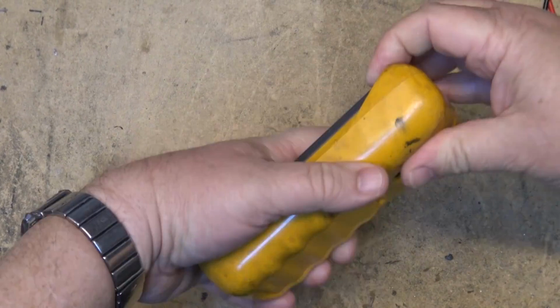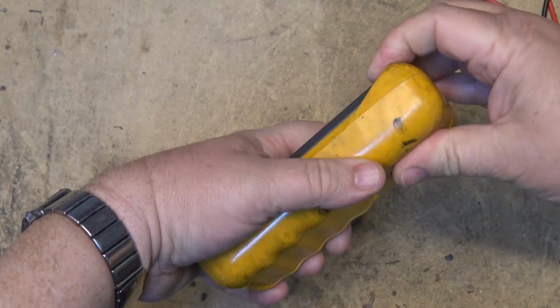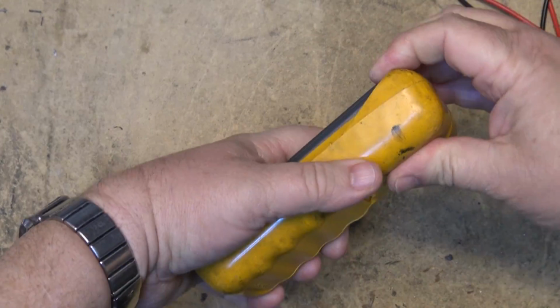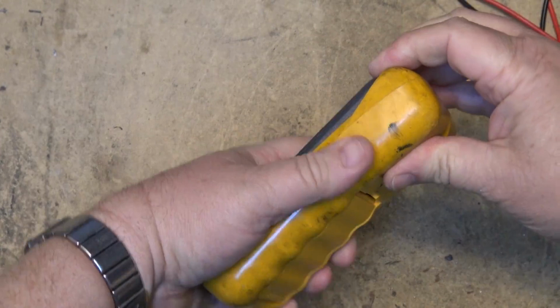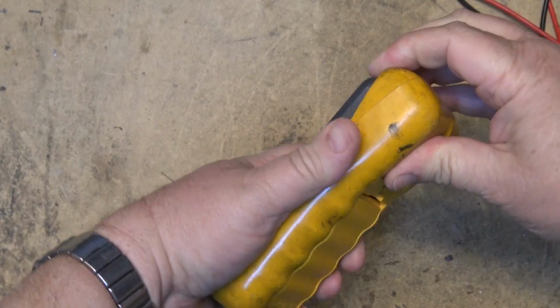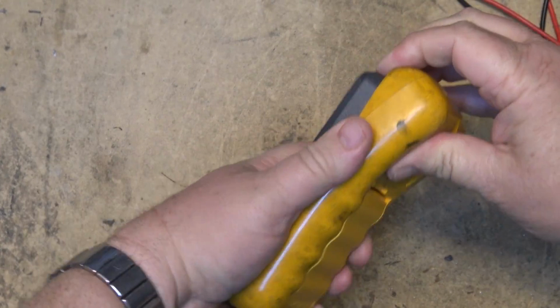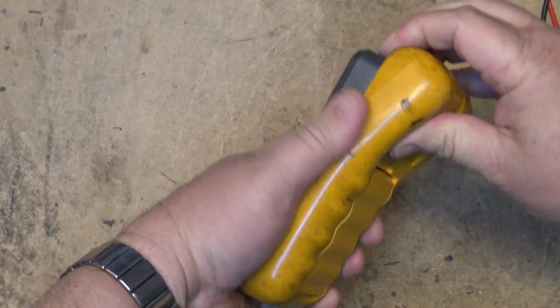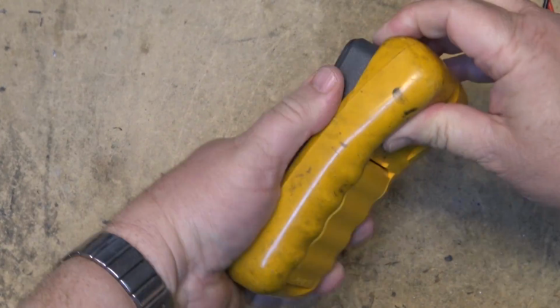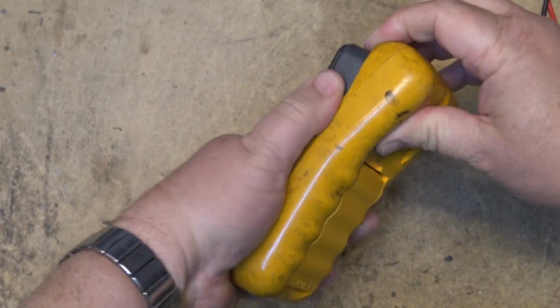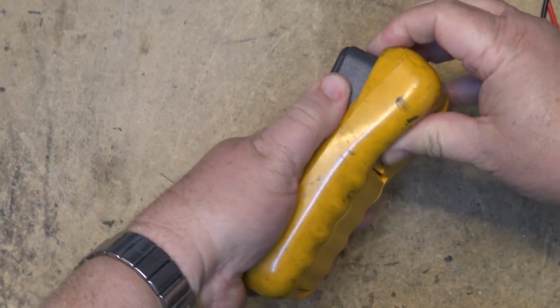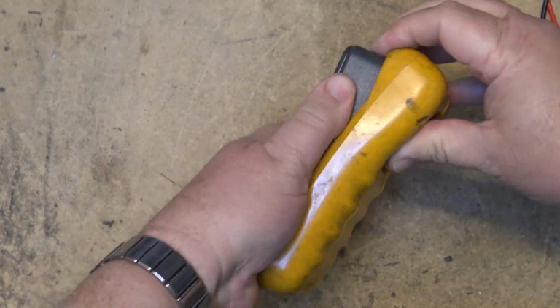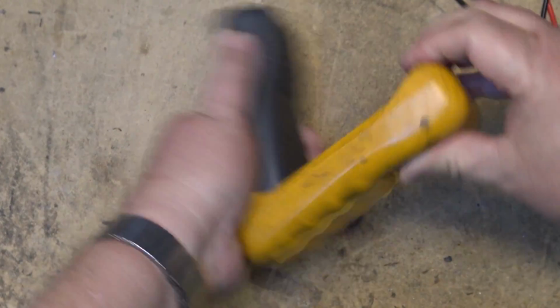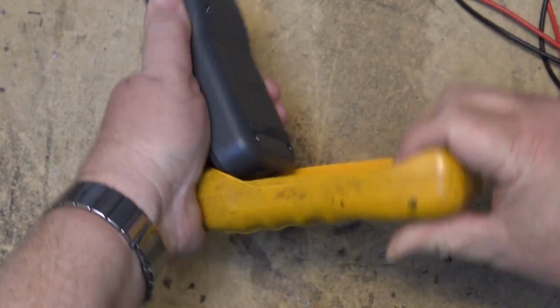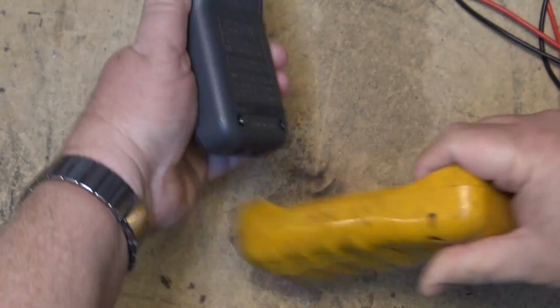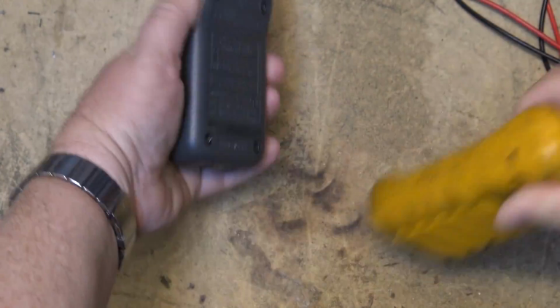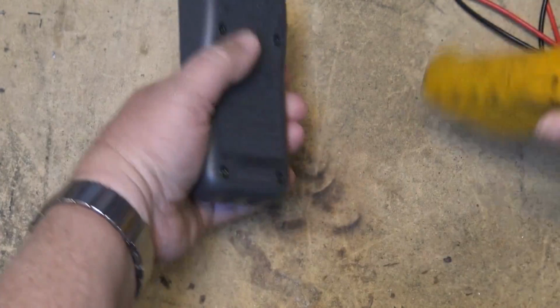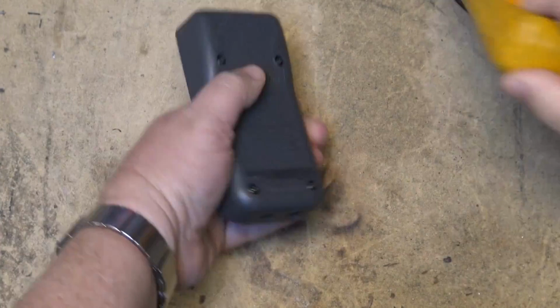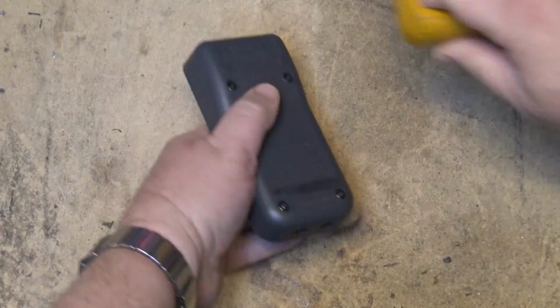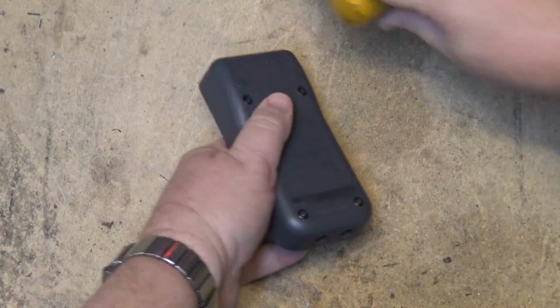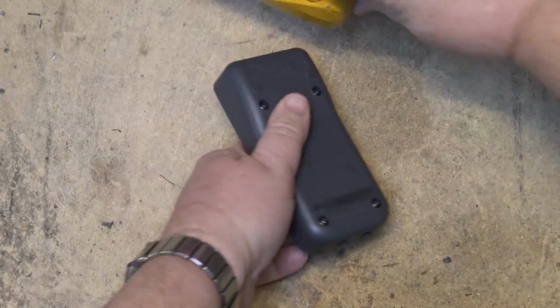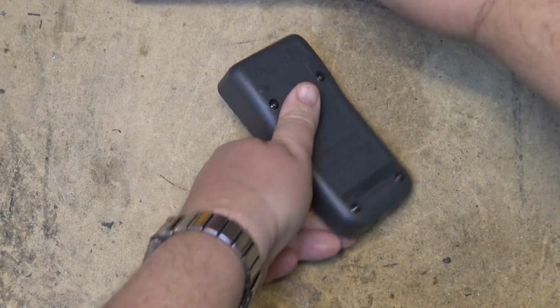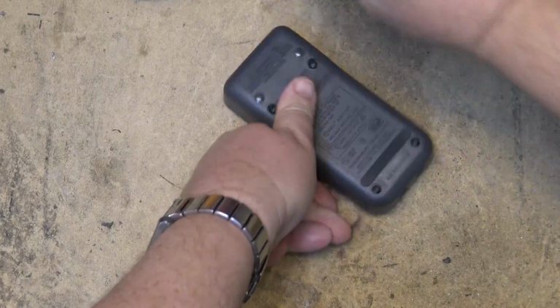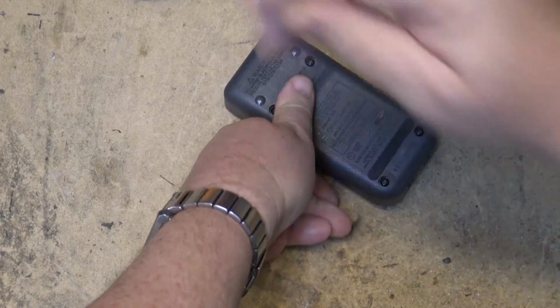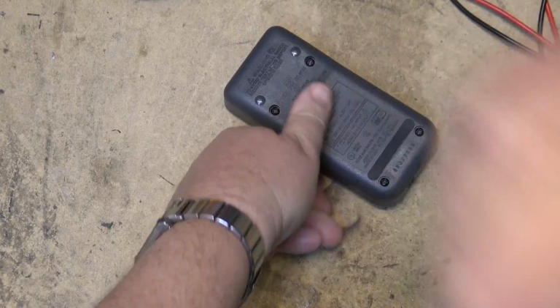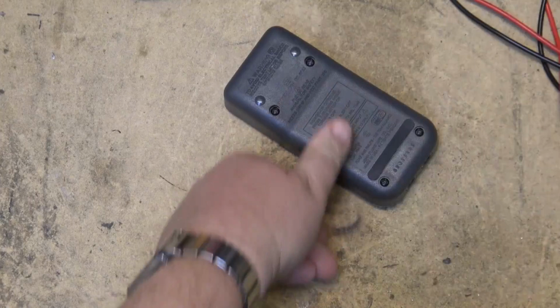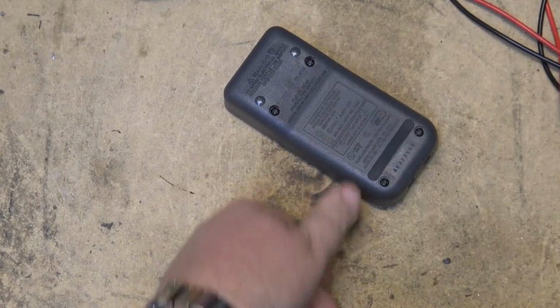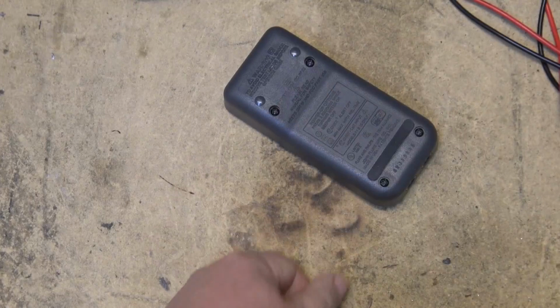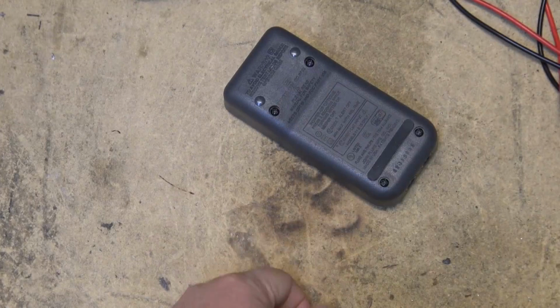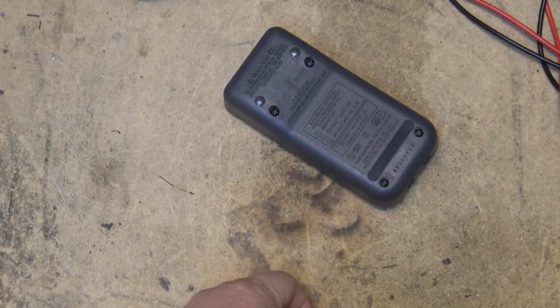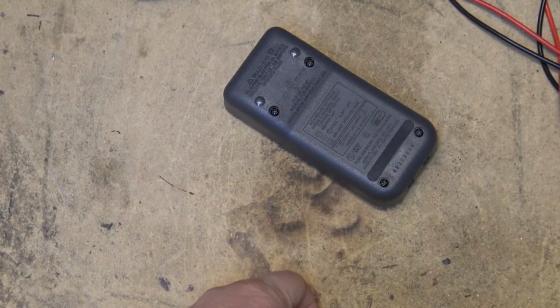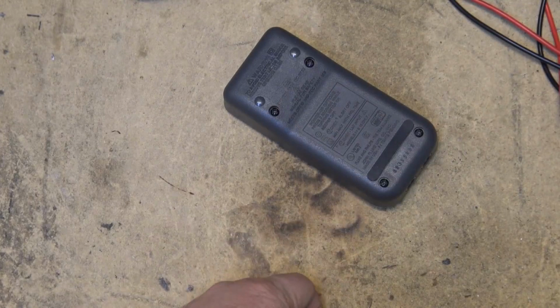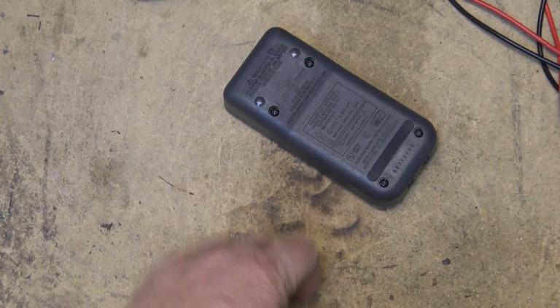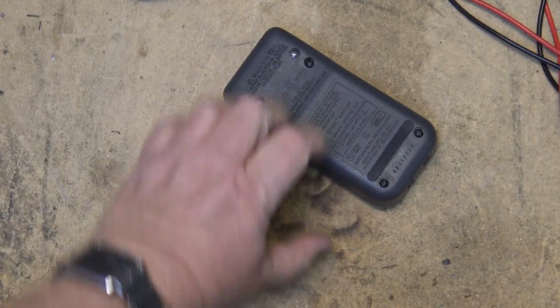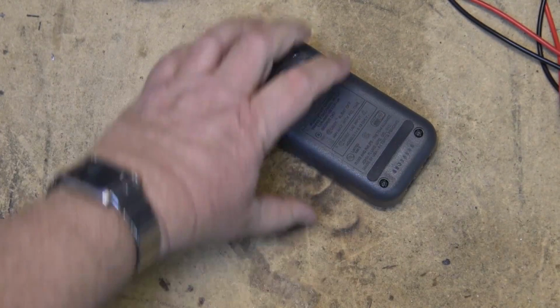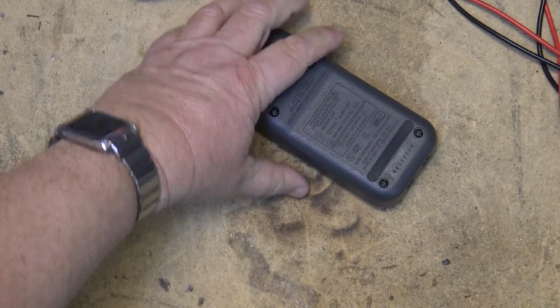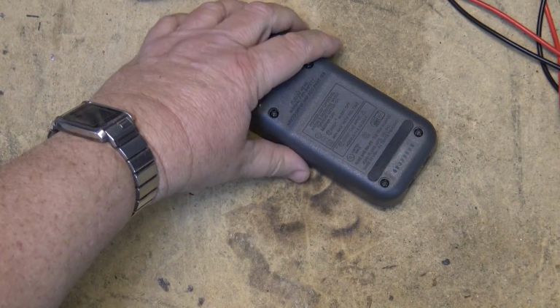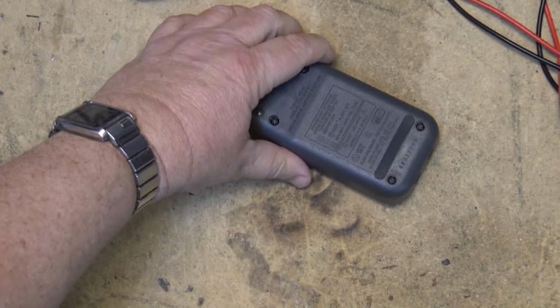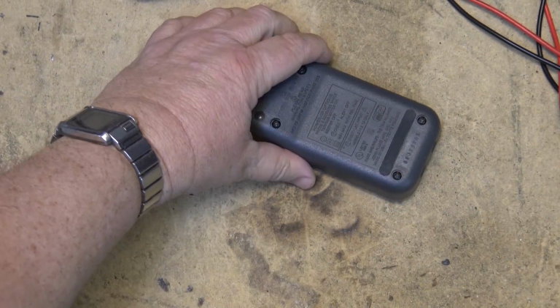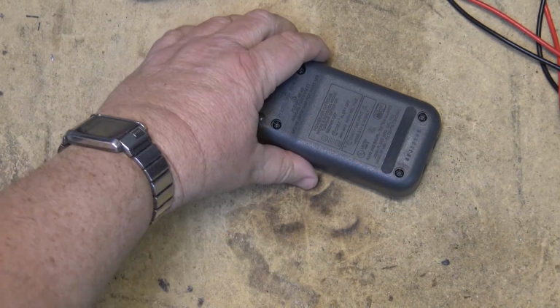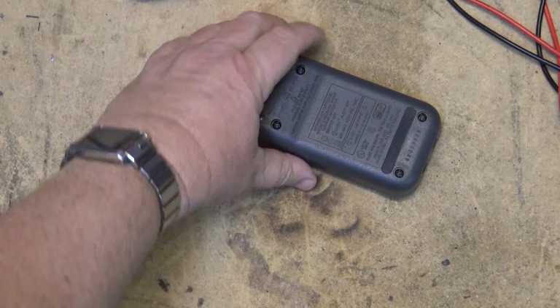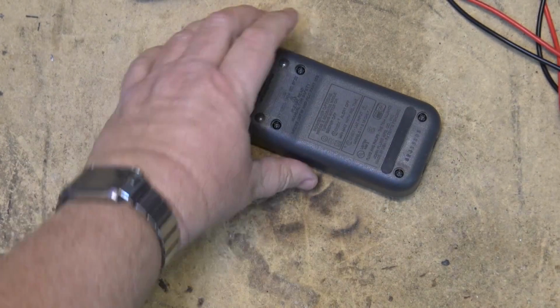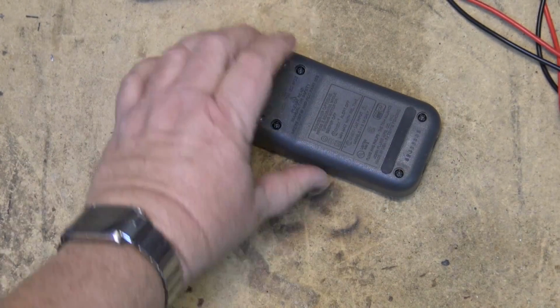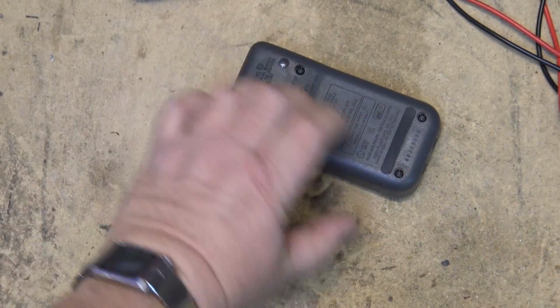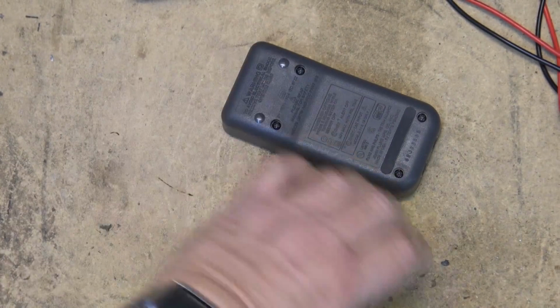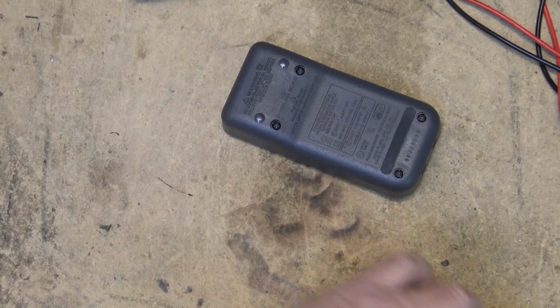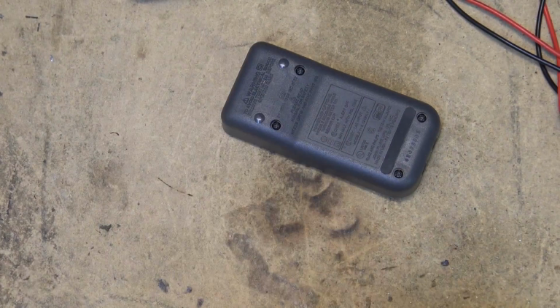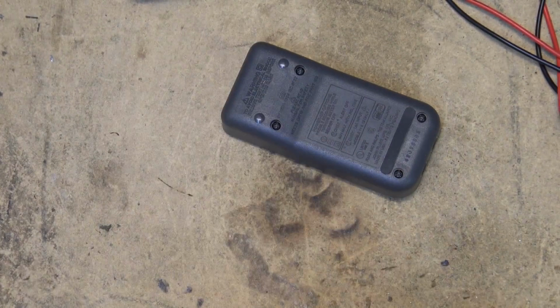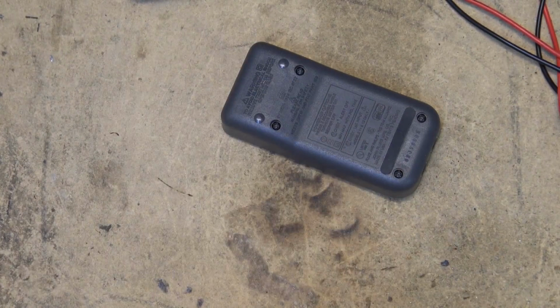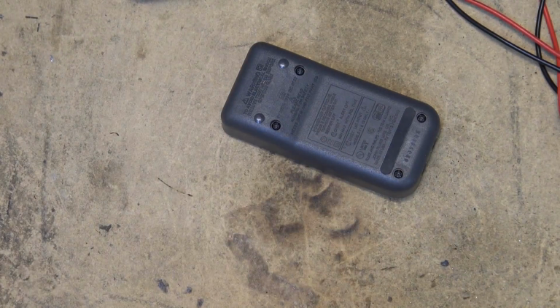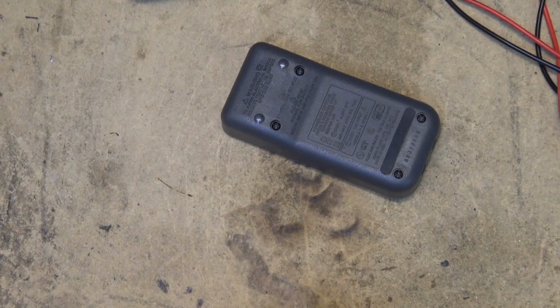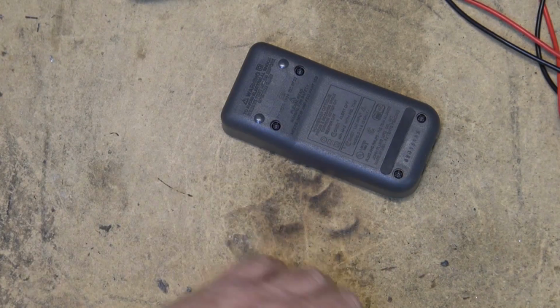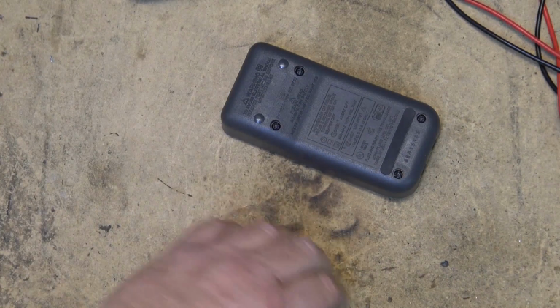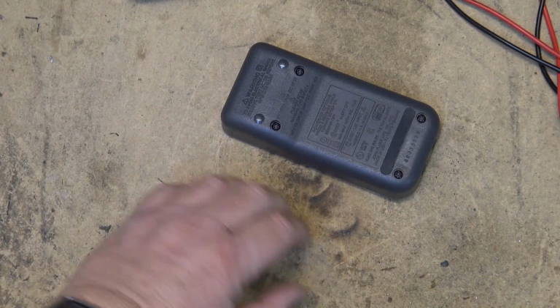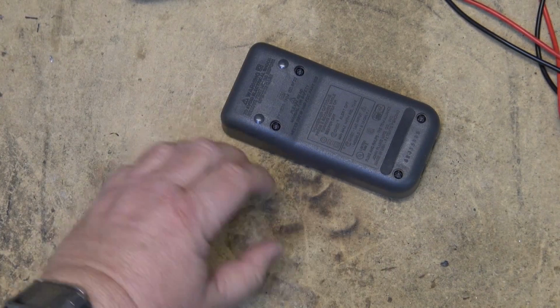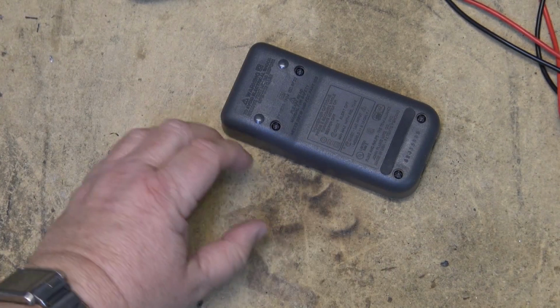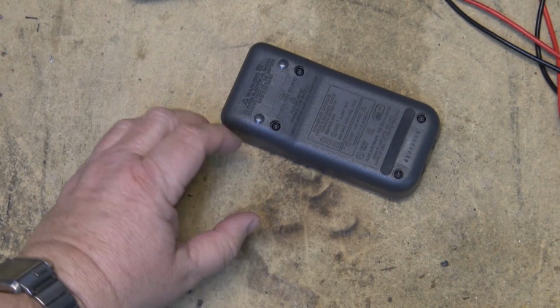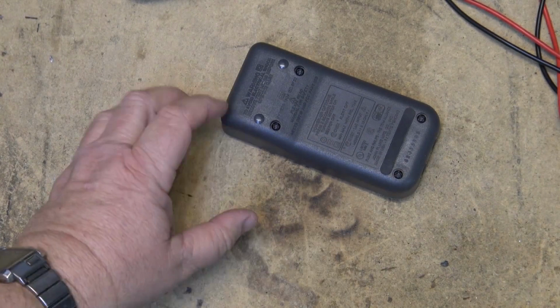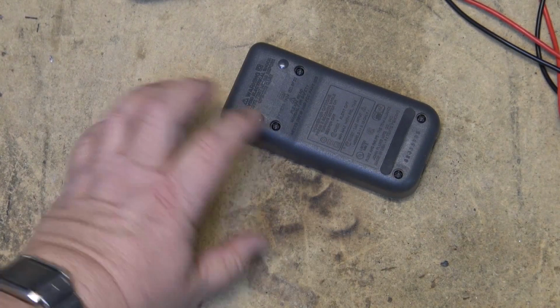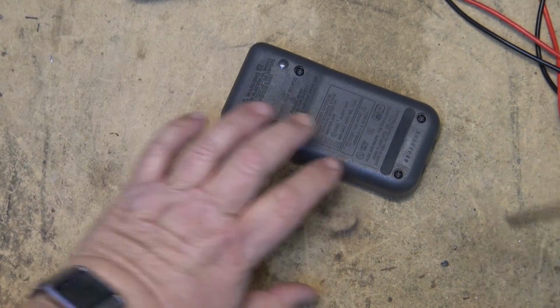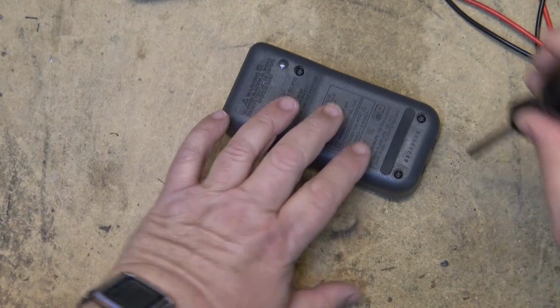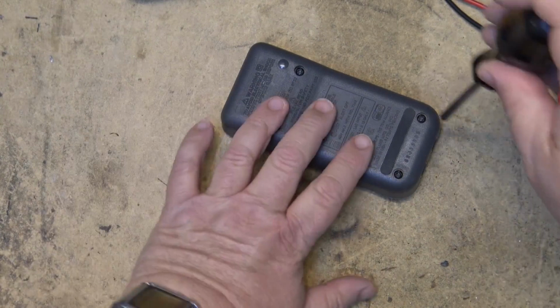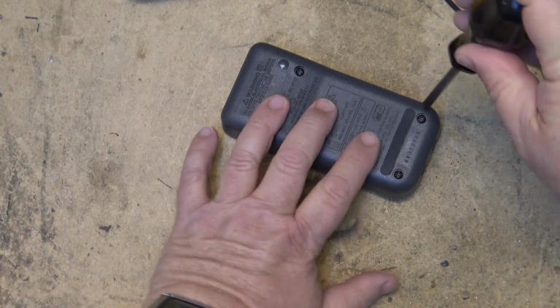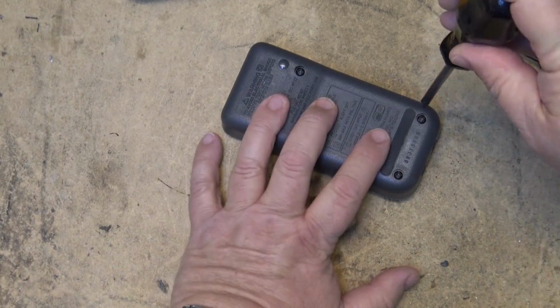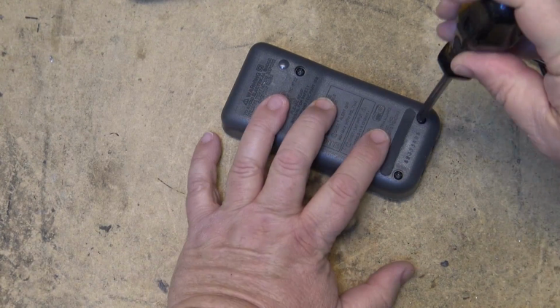First thing, of course, turn your meter off and remove the case. In the case of this one, you just need a Phillips screwdriver.